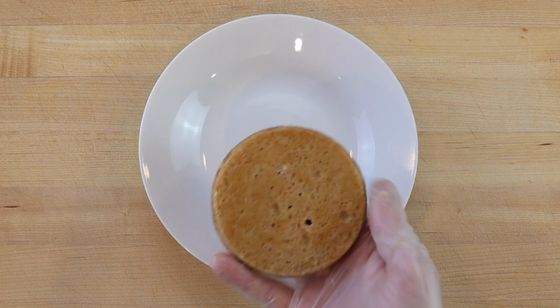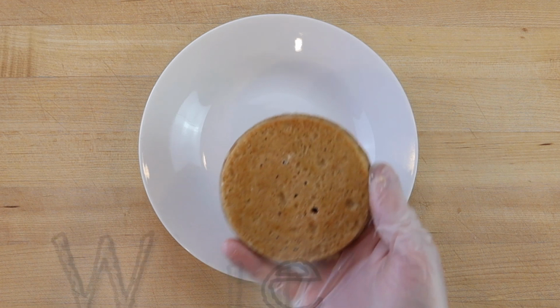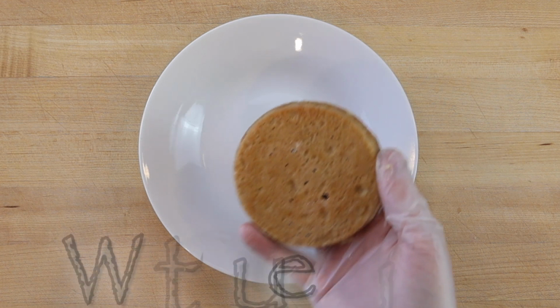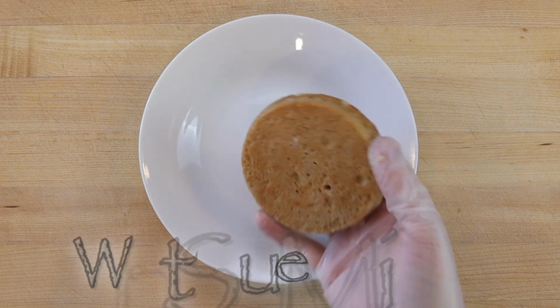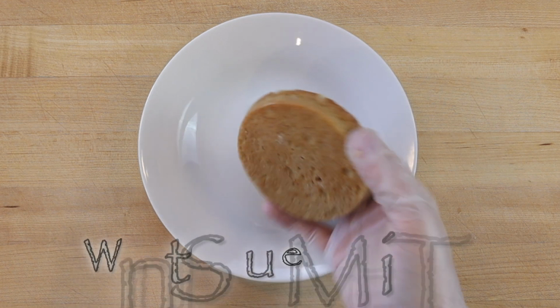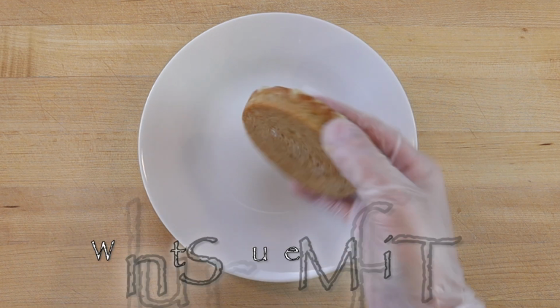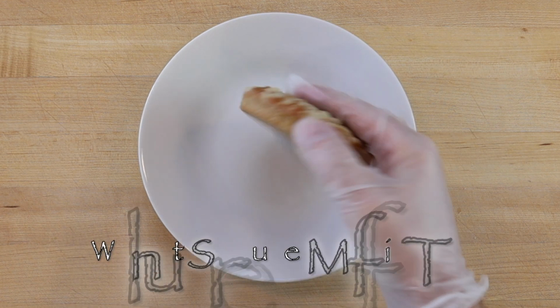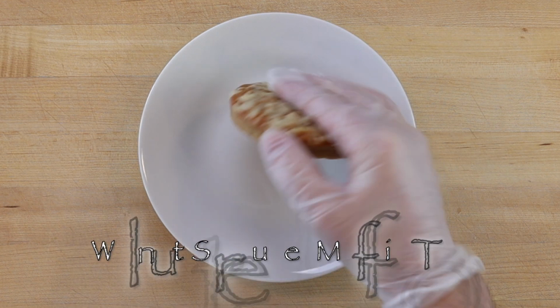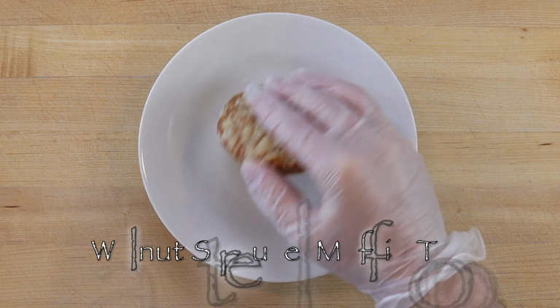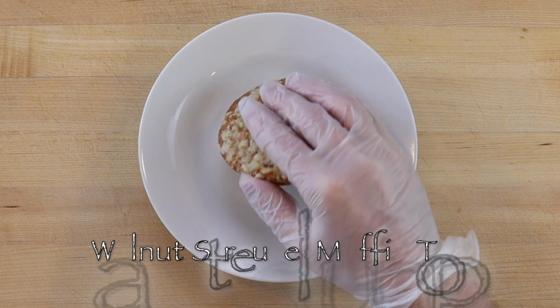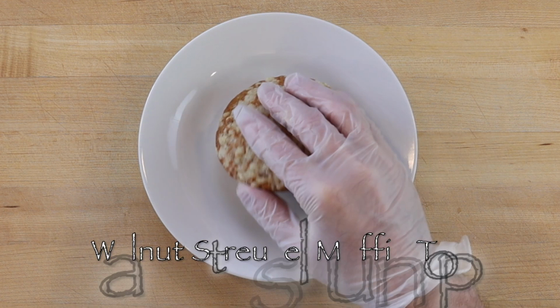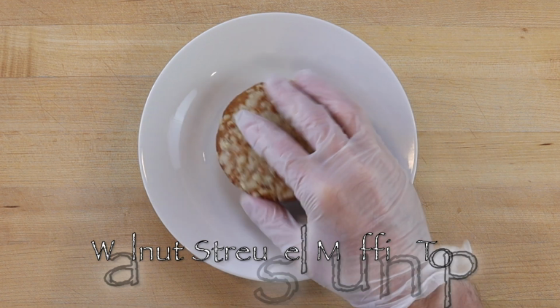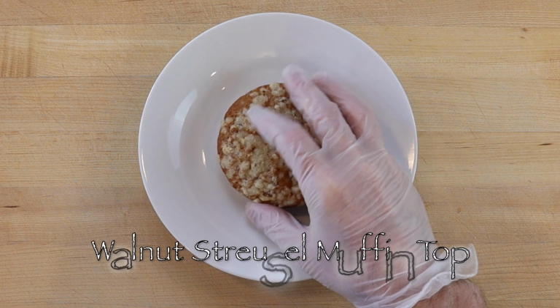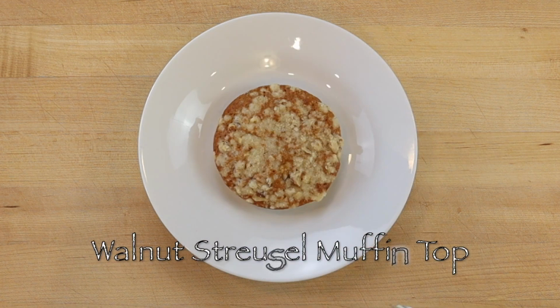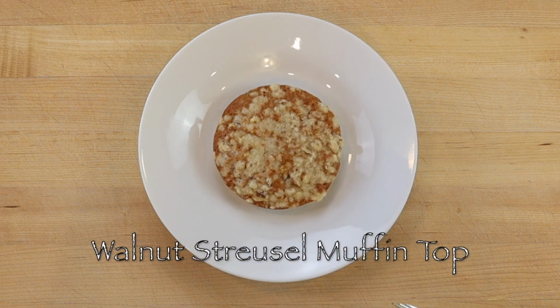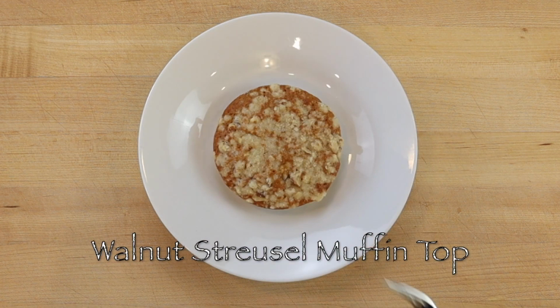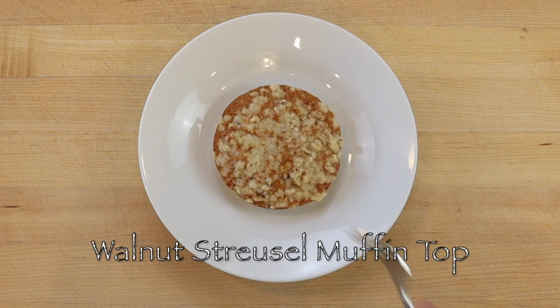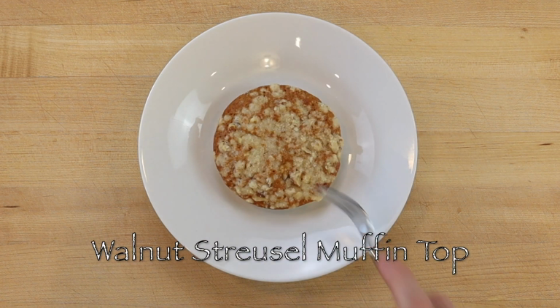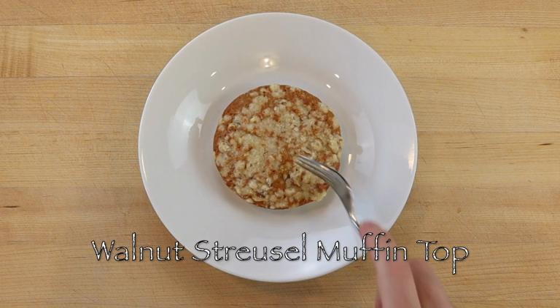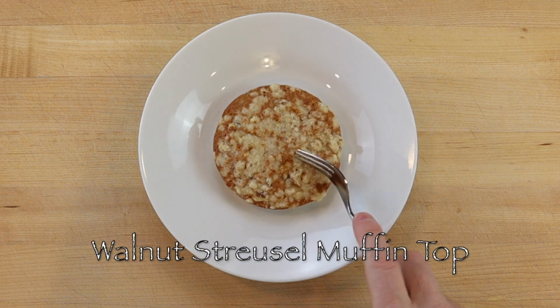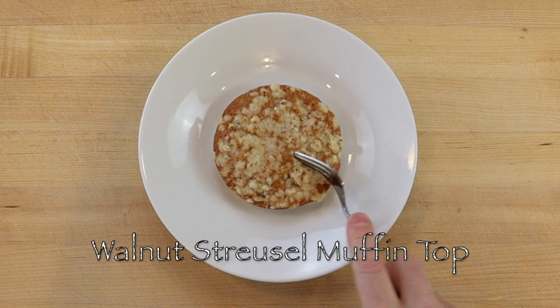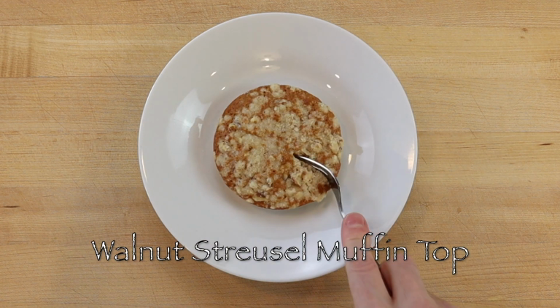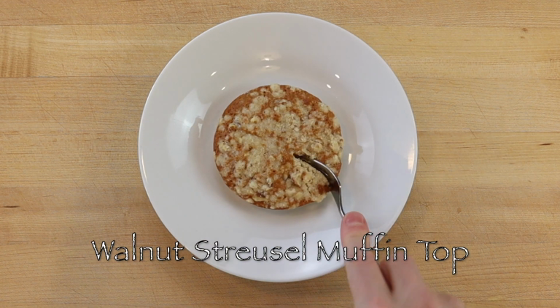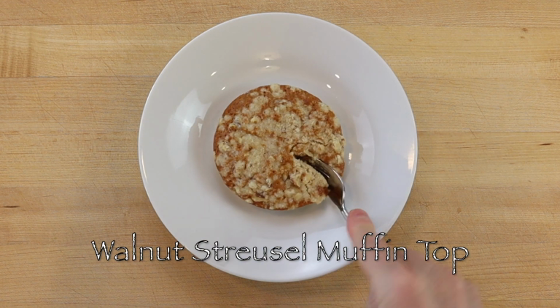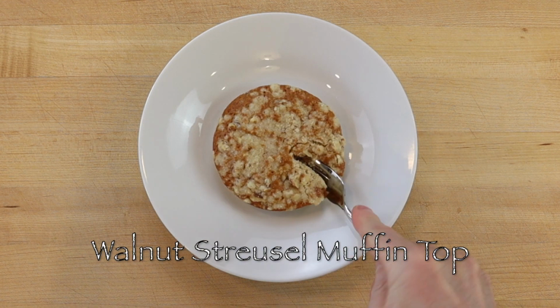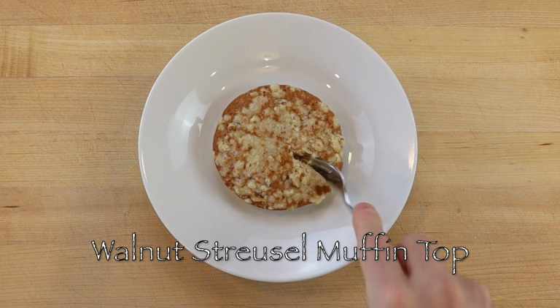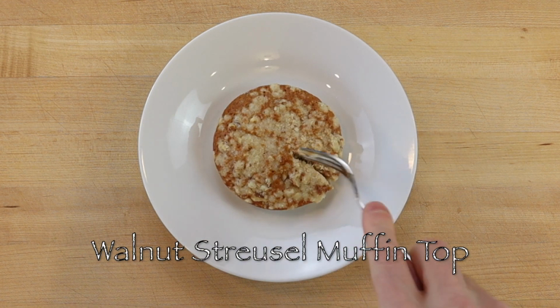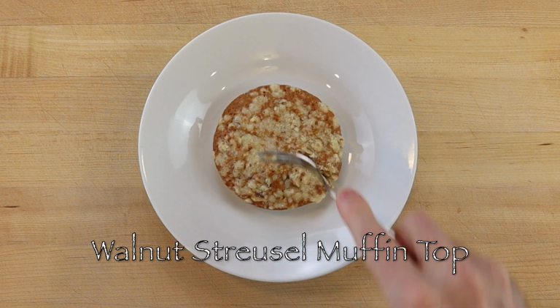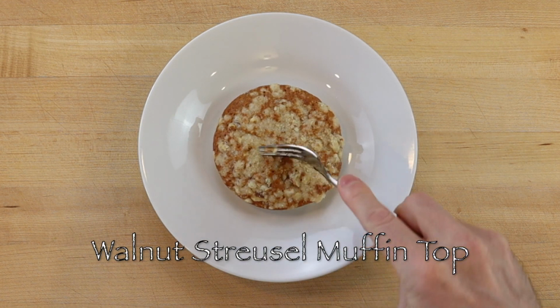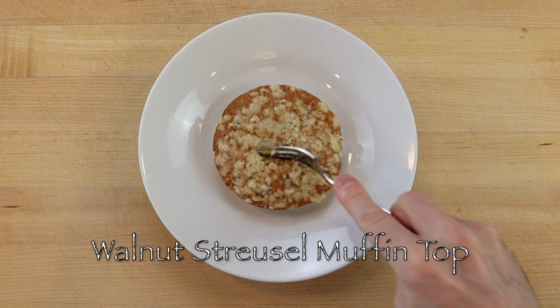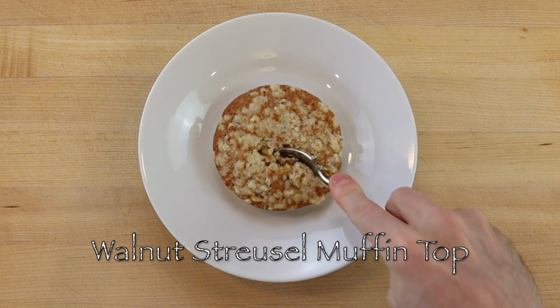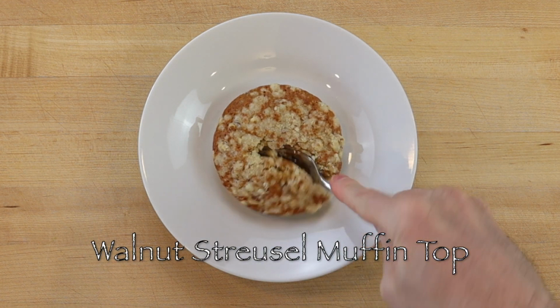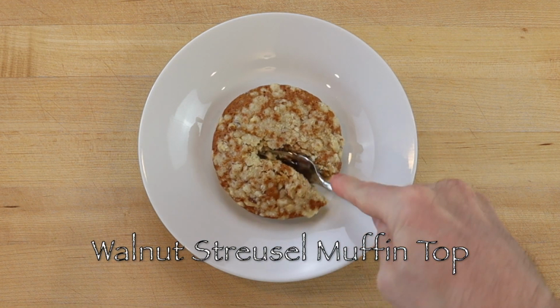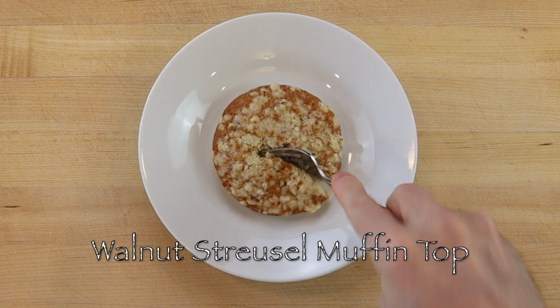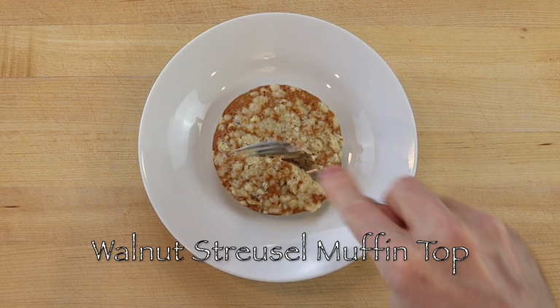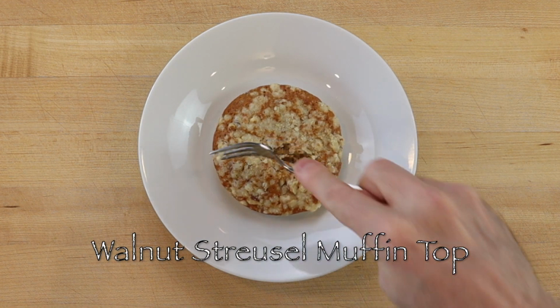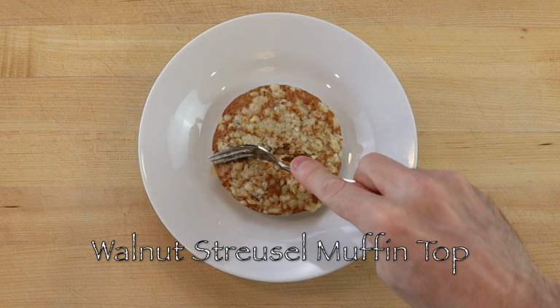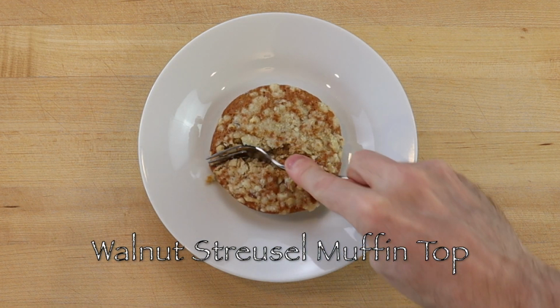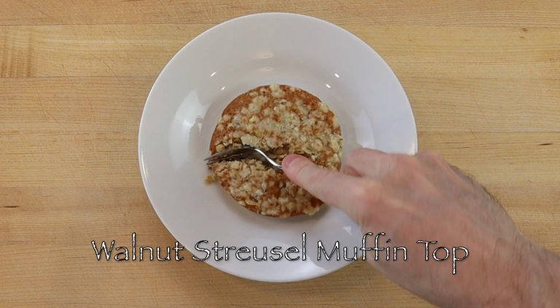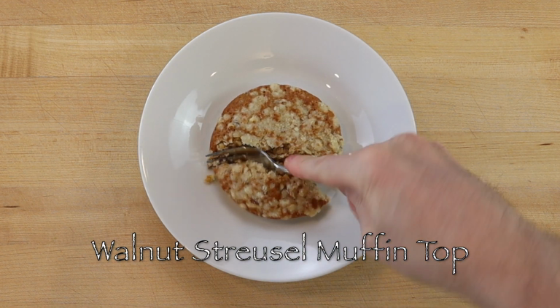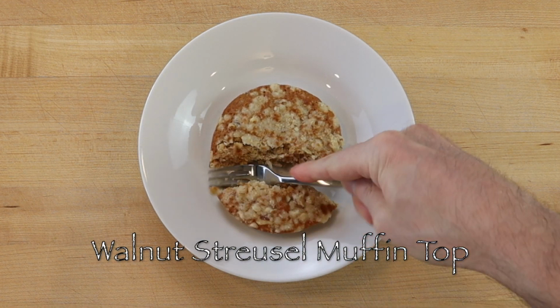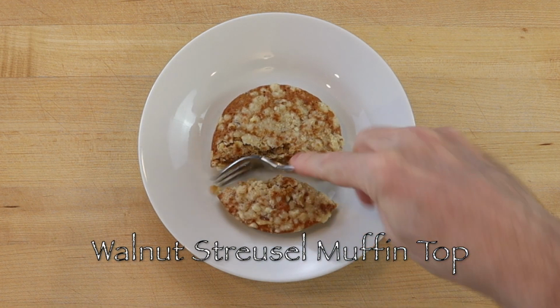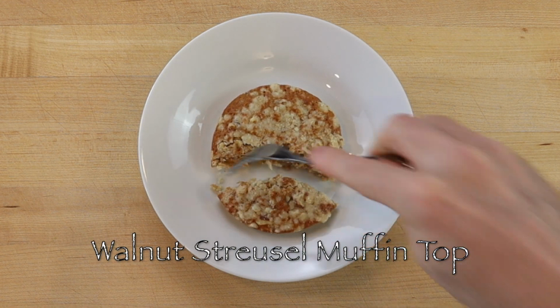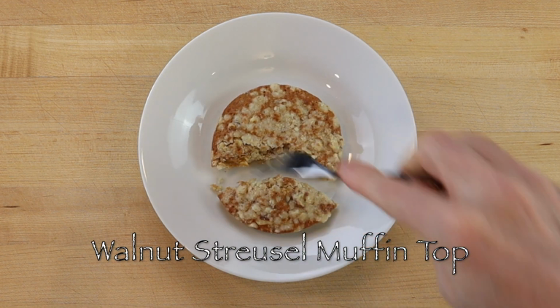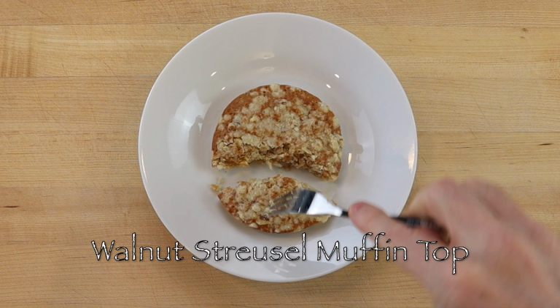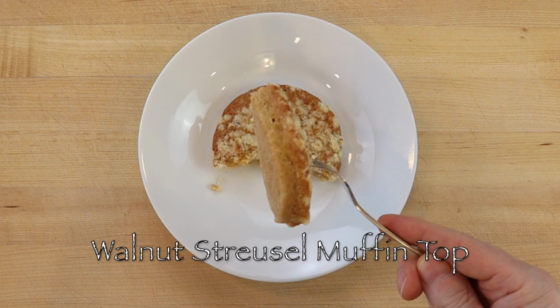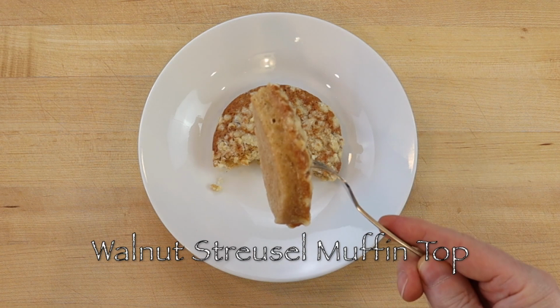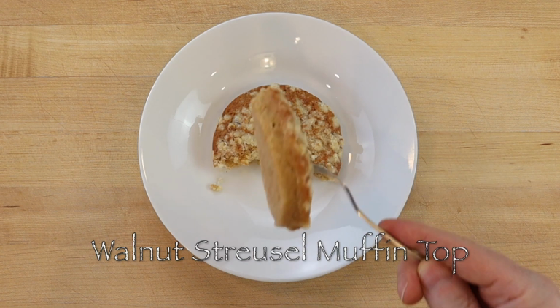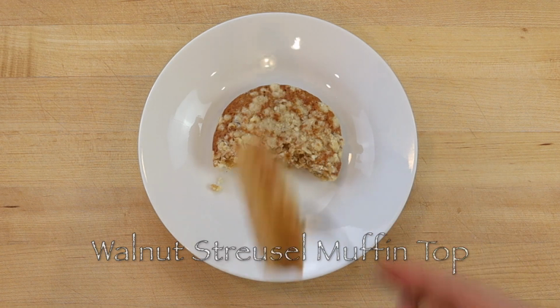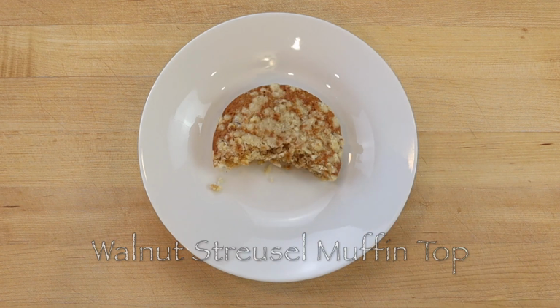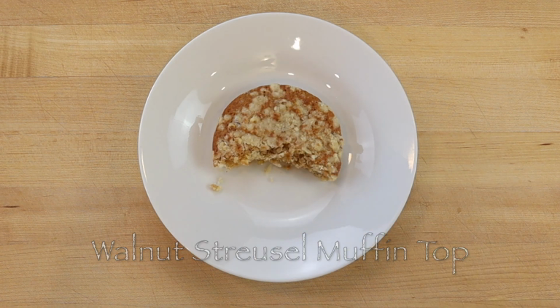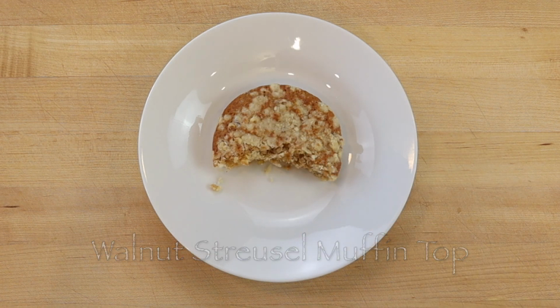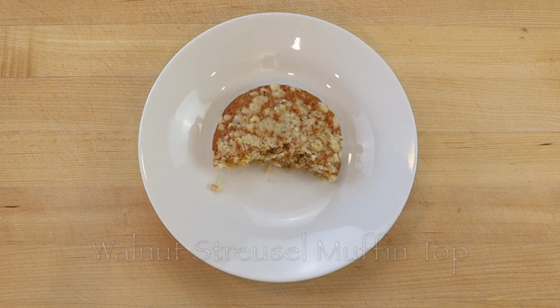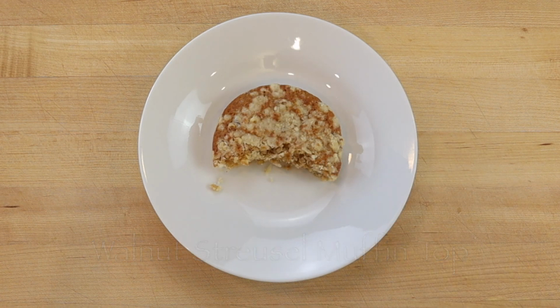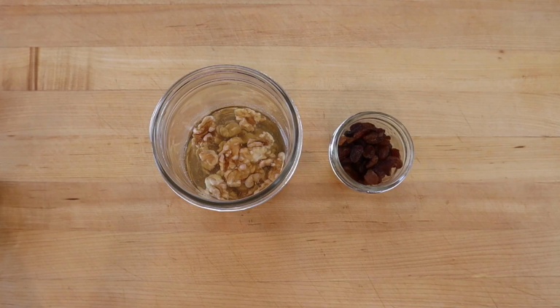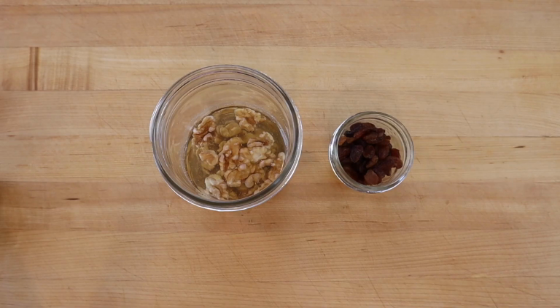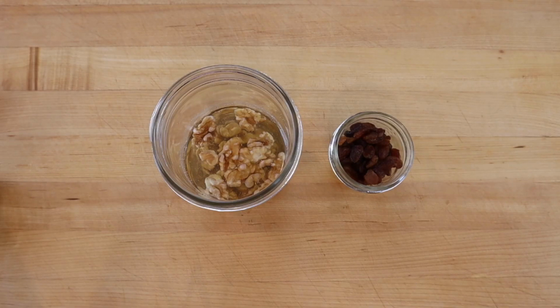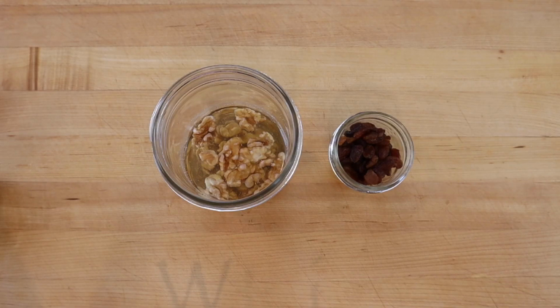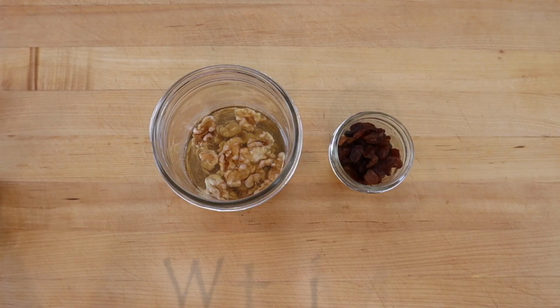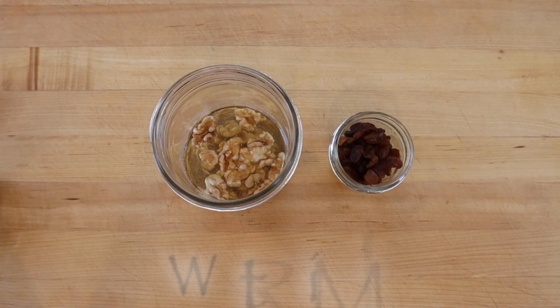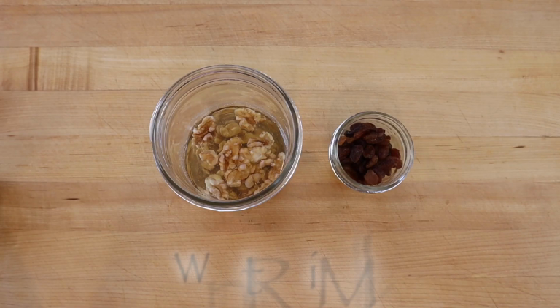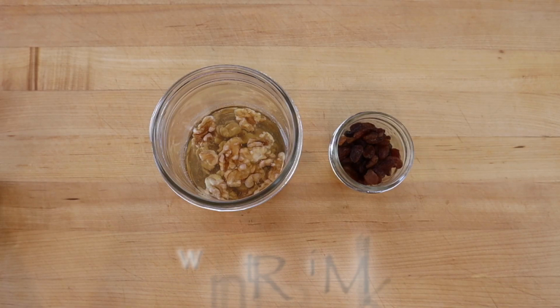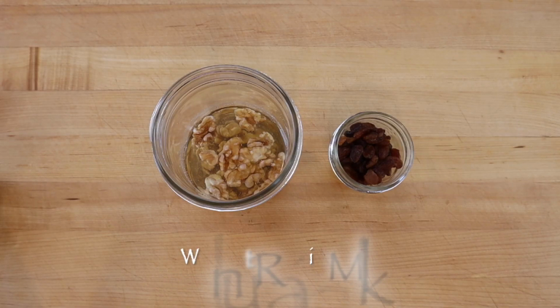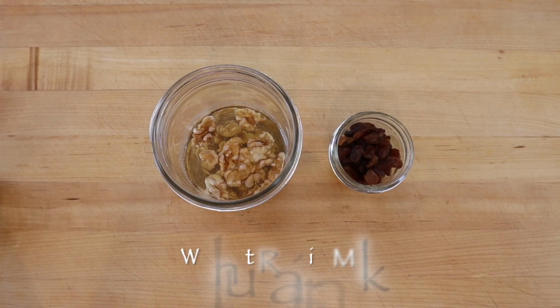Walnut streusel muffin tops are rustic cakes with a moist and tender maple crumb on the inside and a crunchy walnut crumb on the outside.